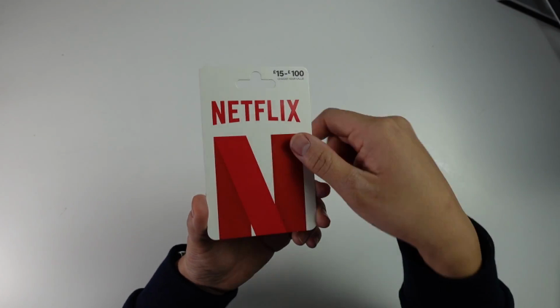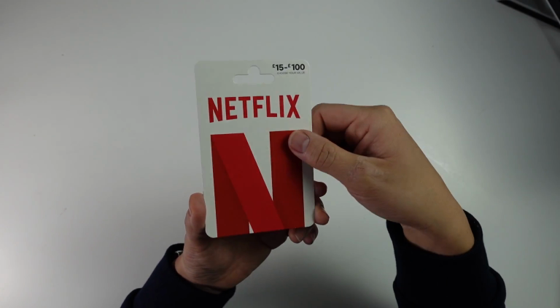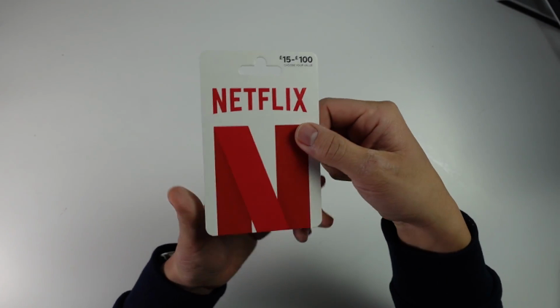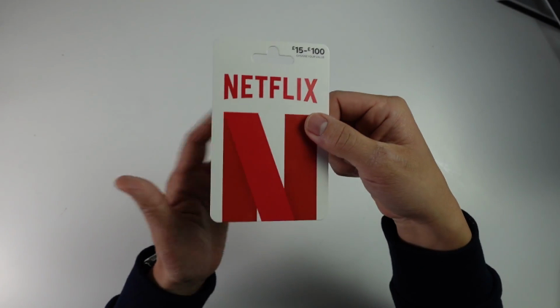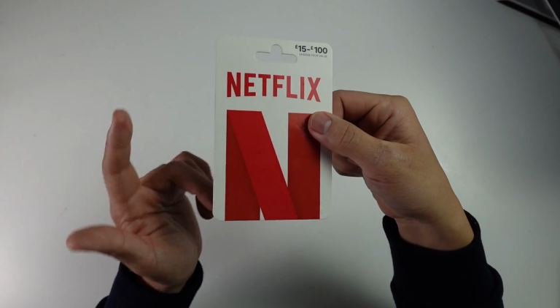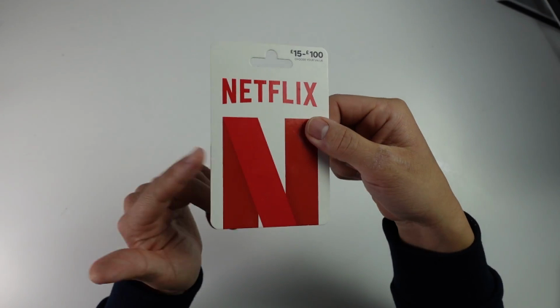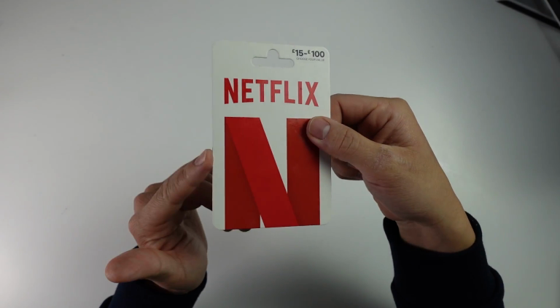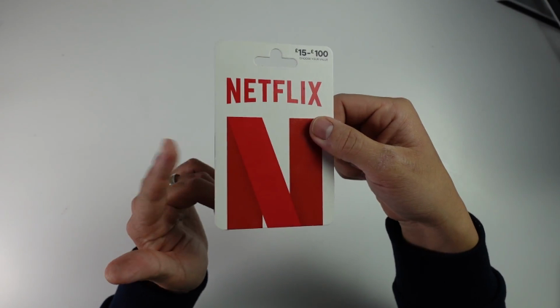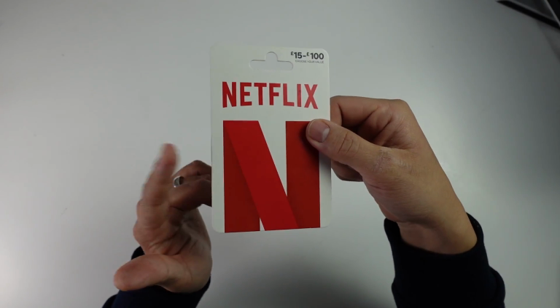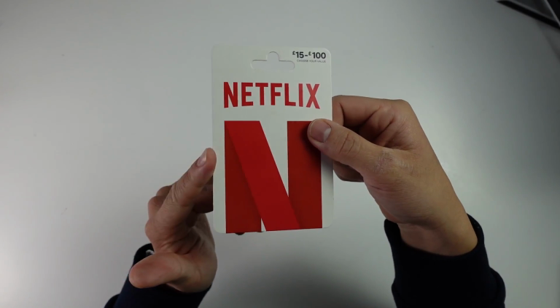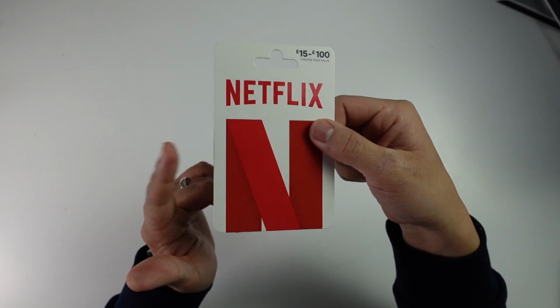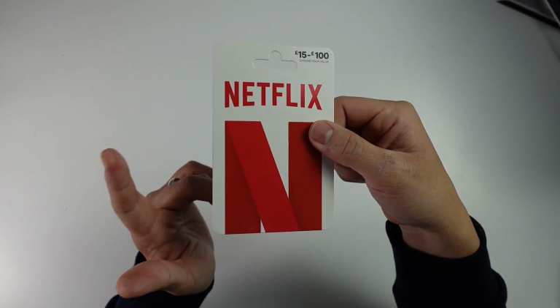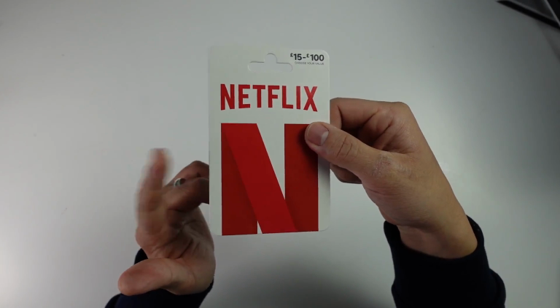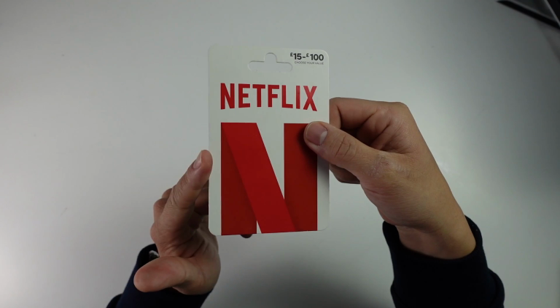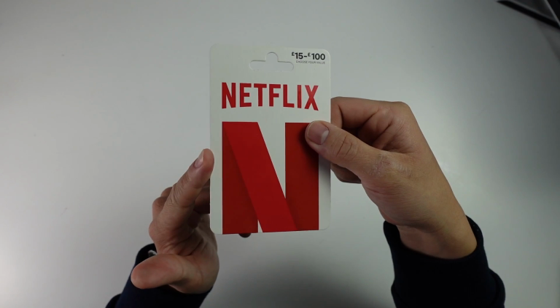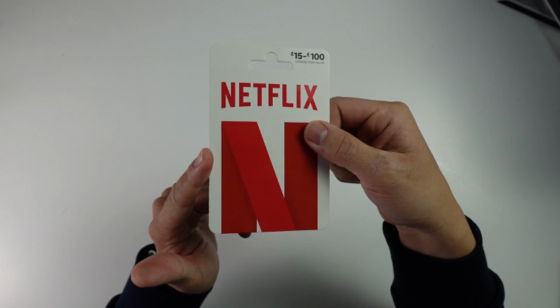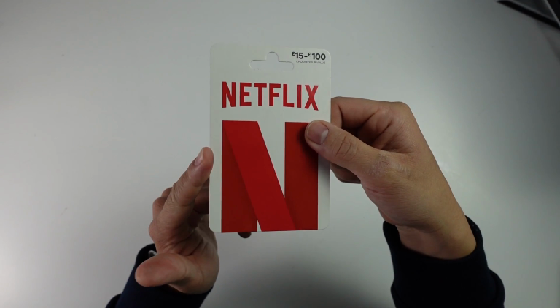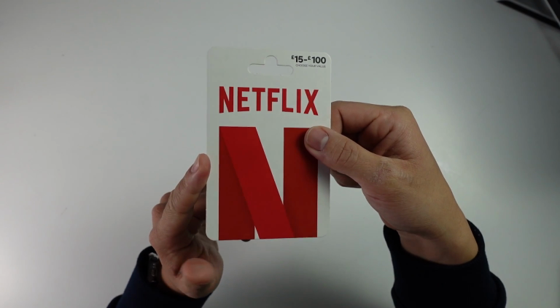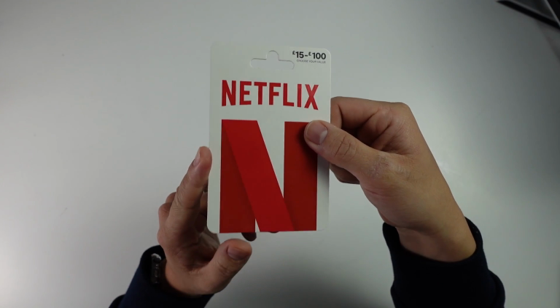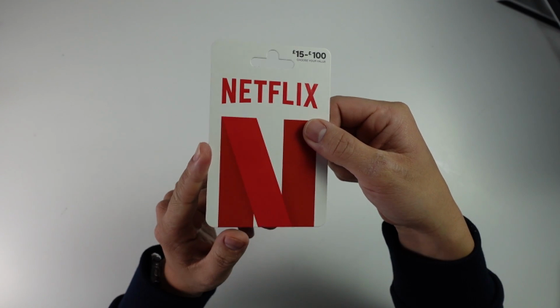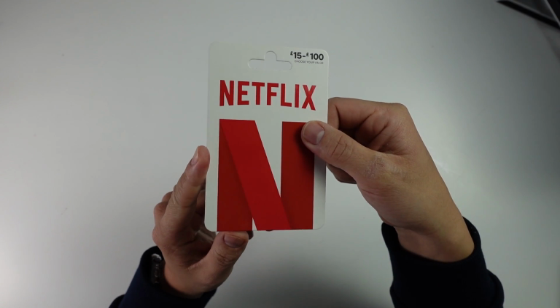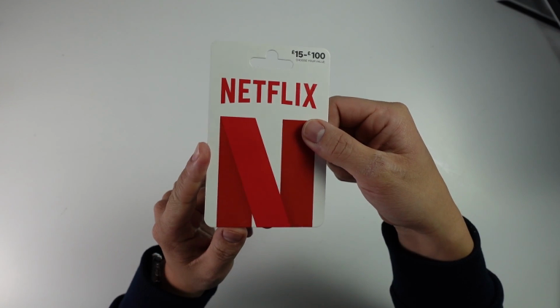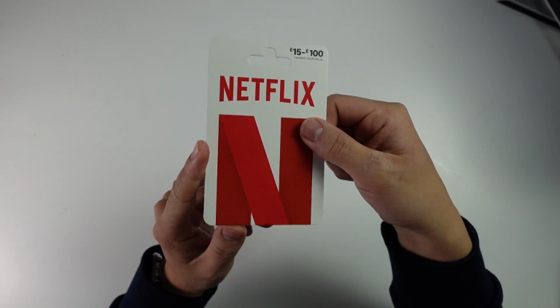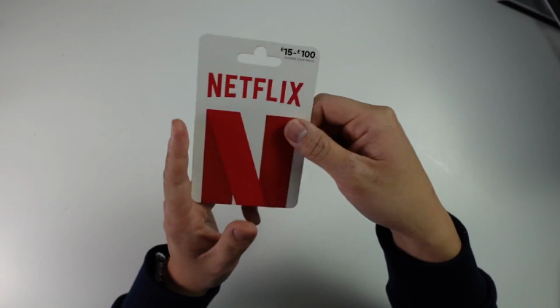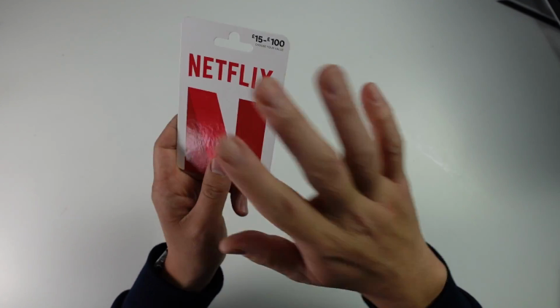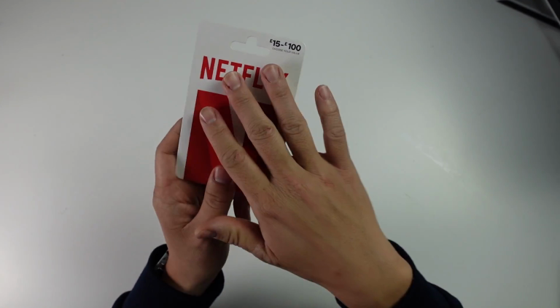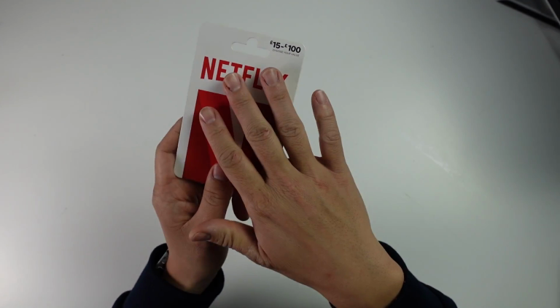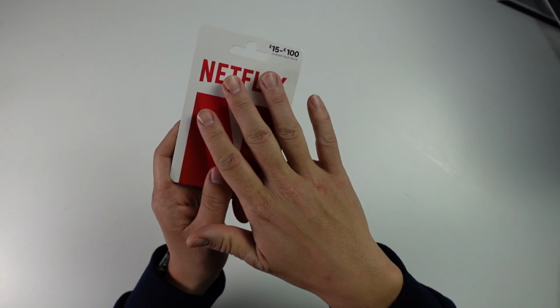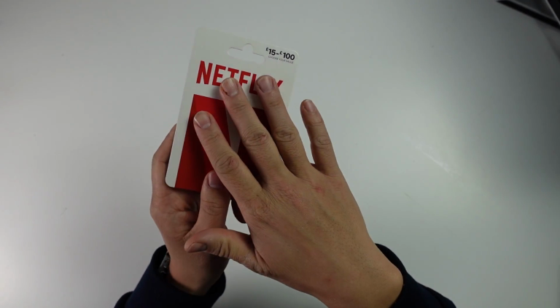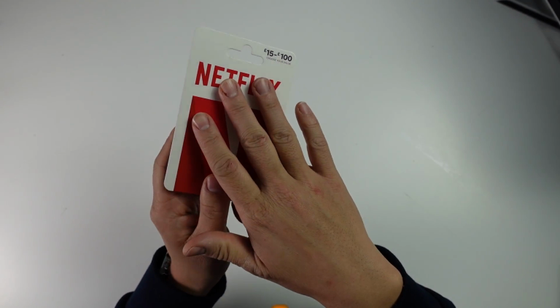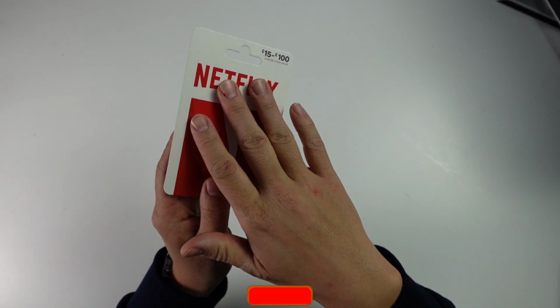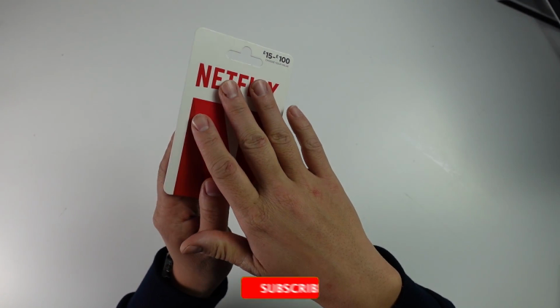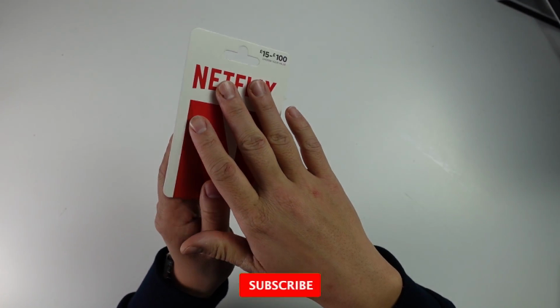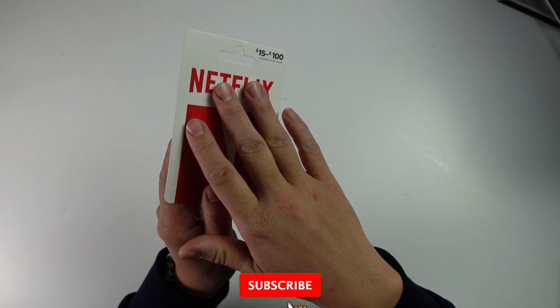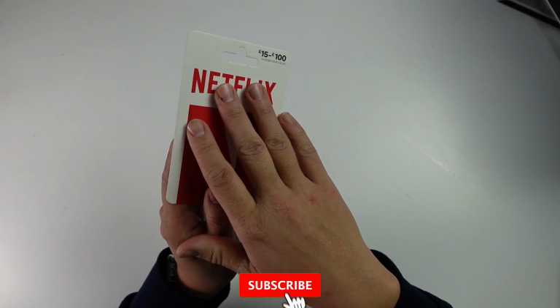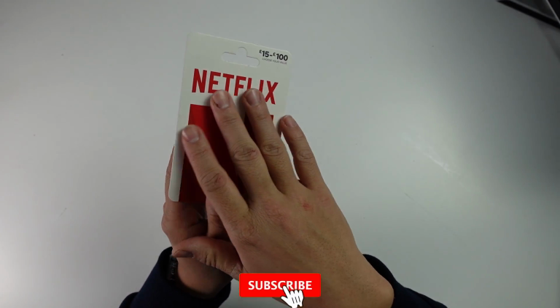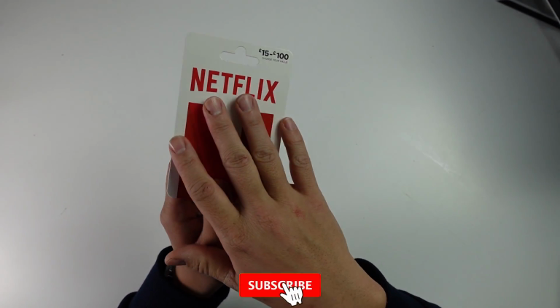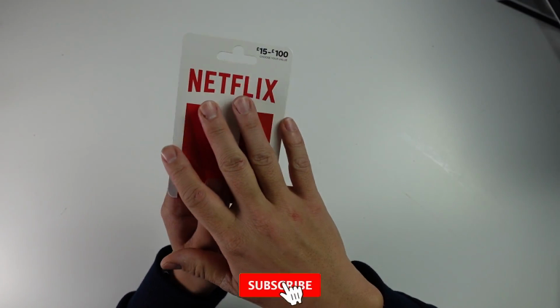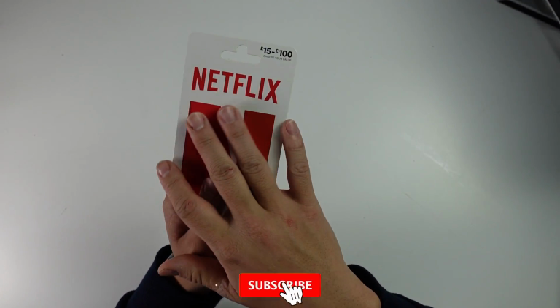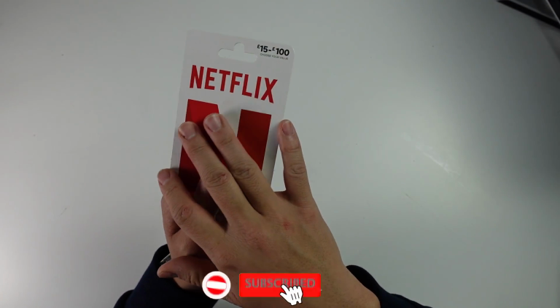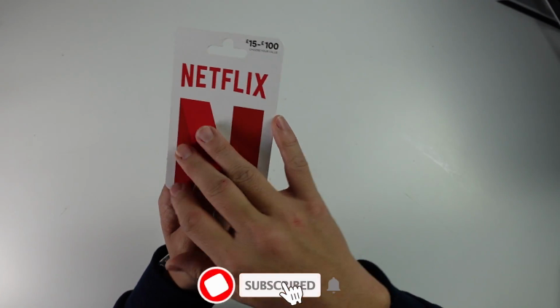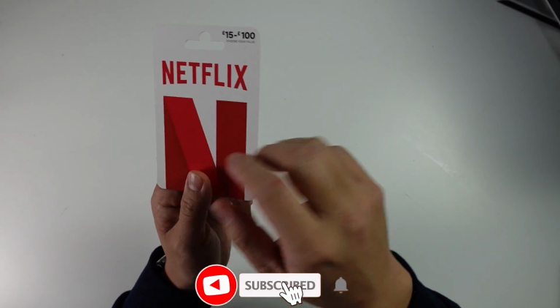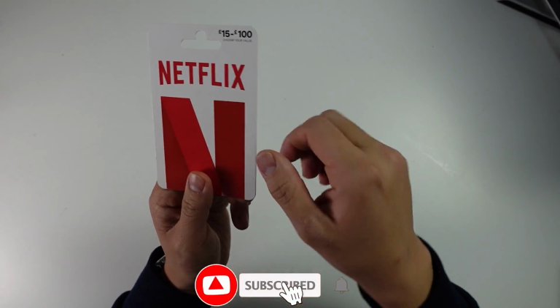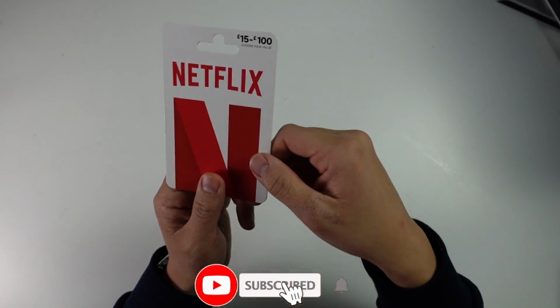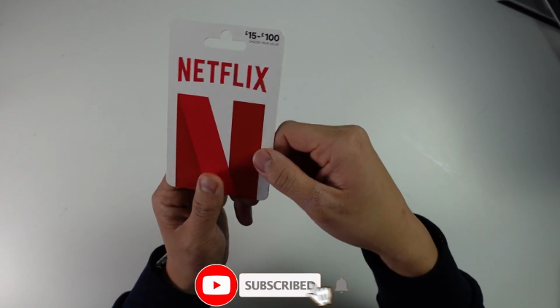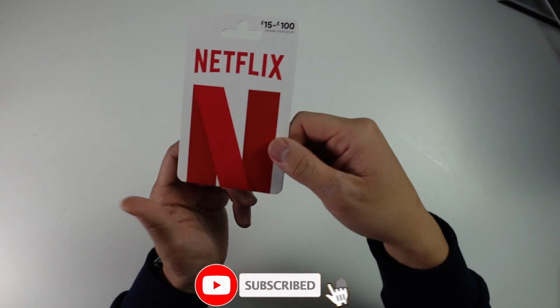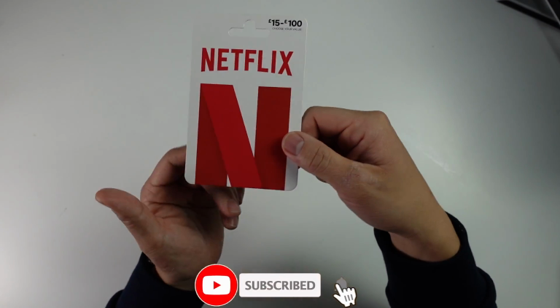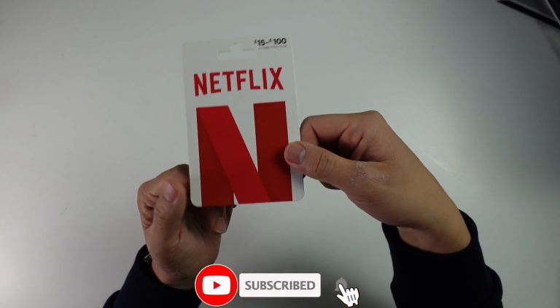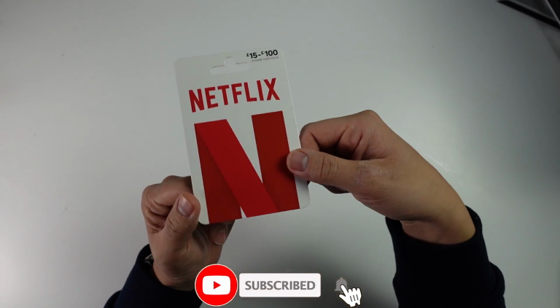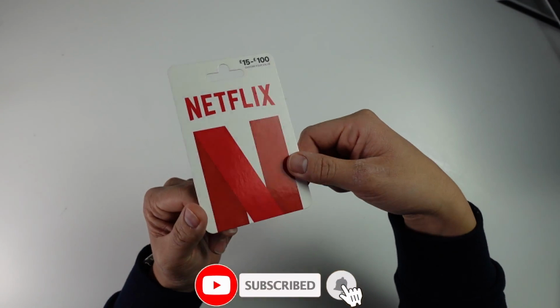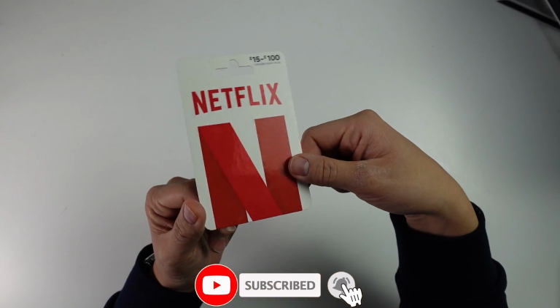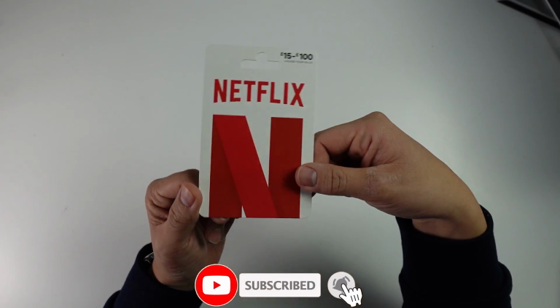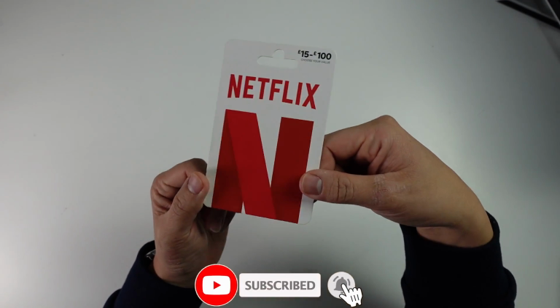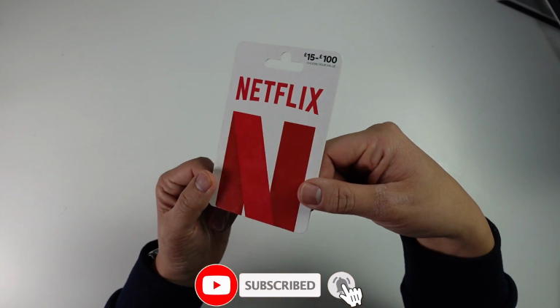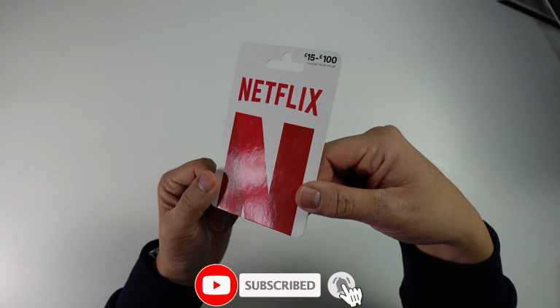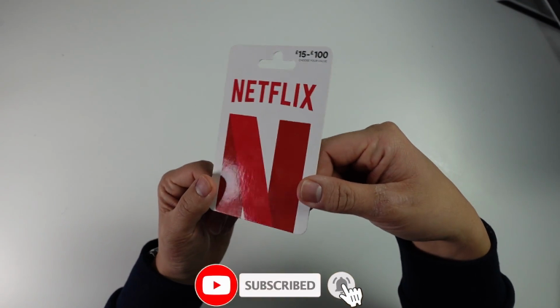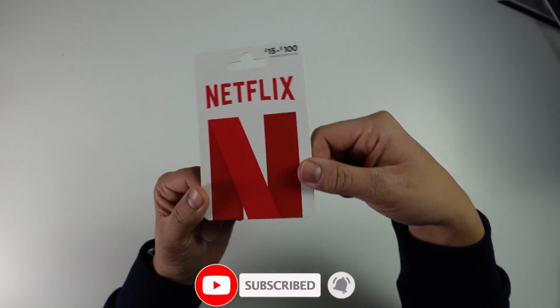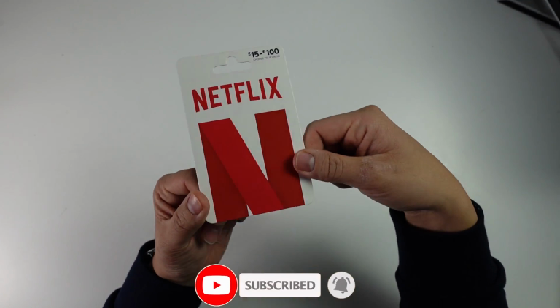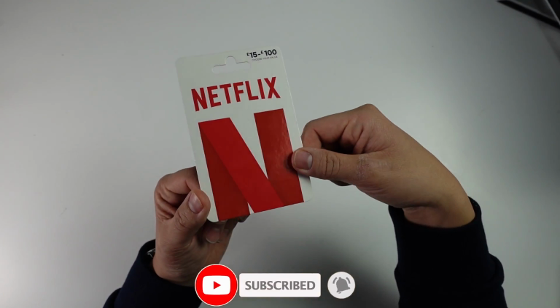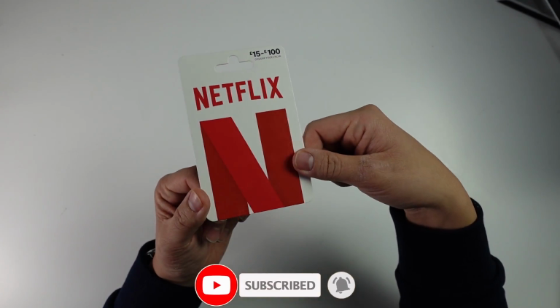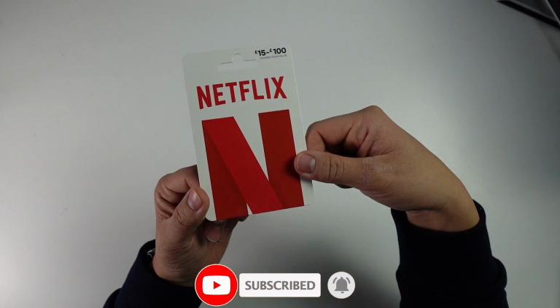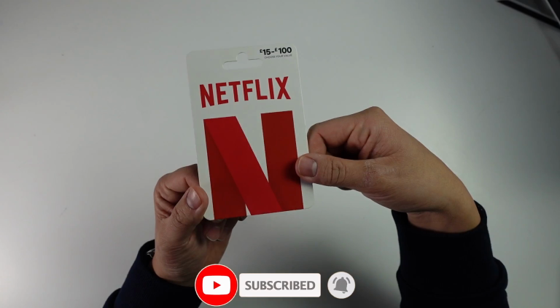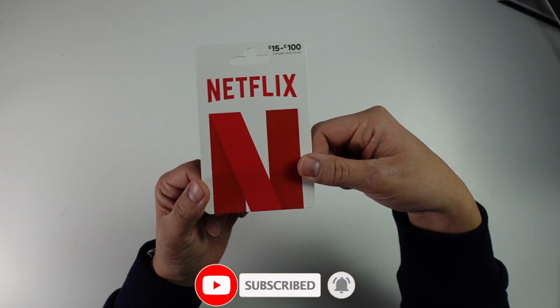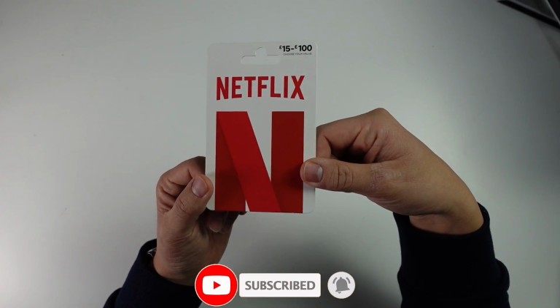Today I'm going to show you how to go ahead and redeem this. If you haven't subscribed already, please consider subscribing and you'll be able to keep up to date with the latest tech tutorials.